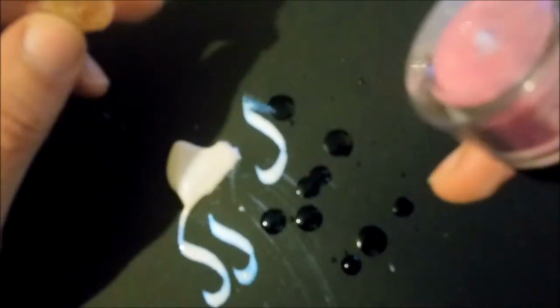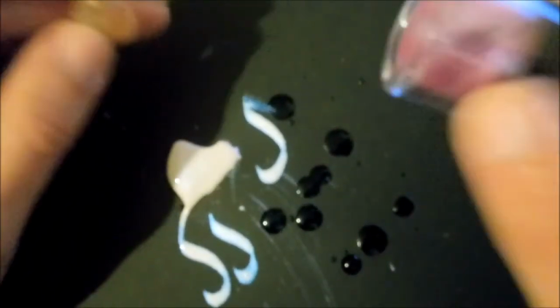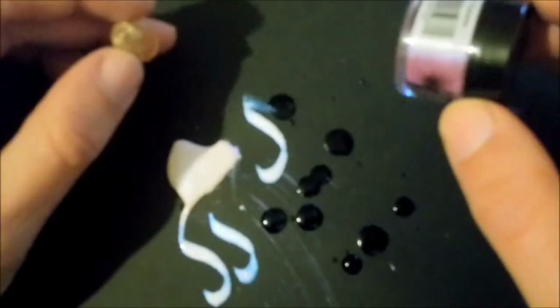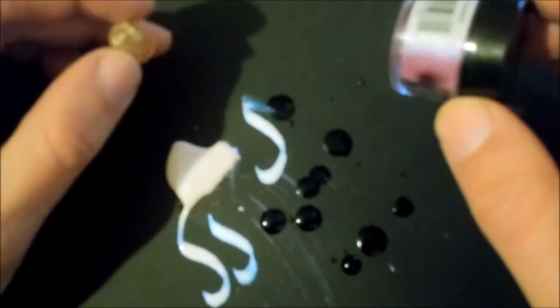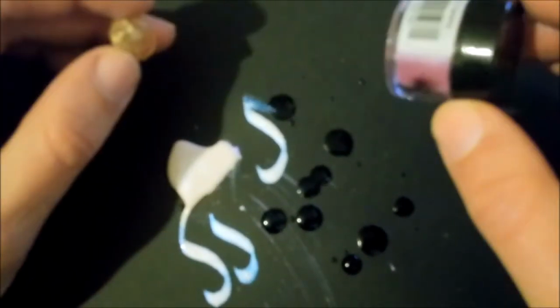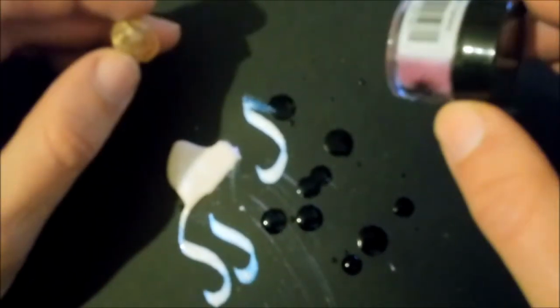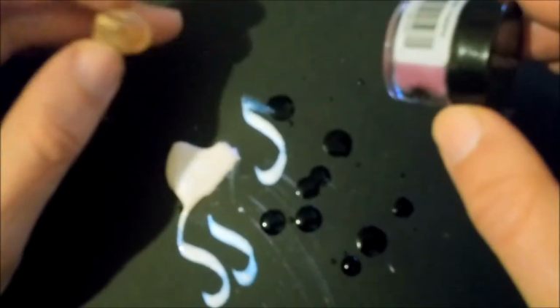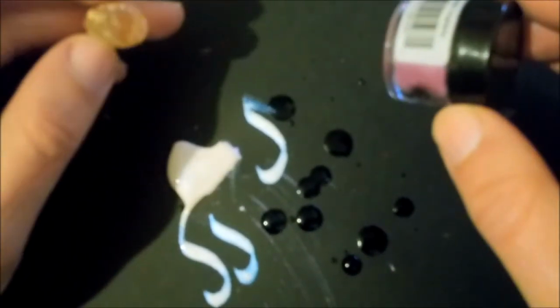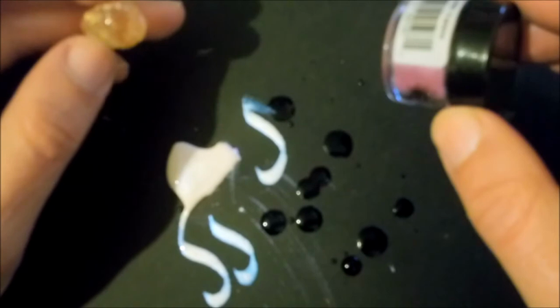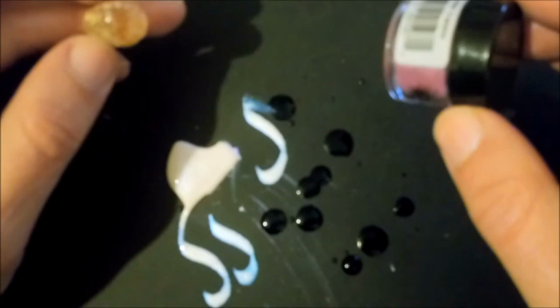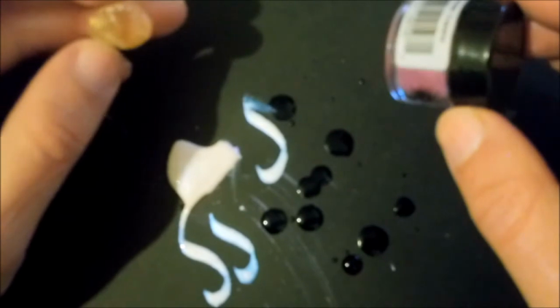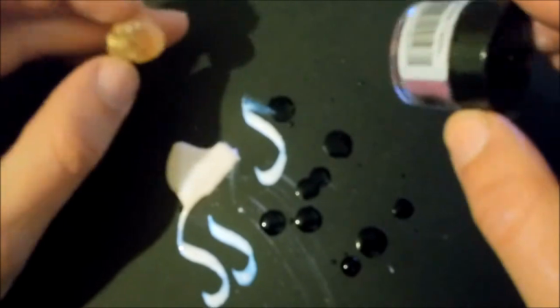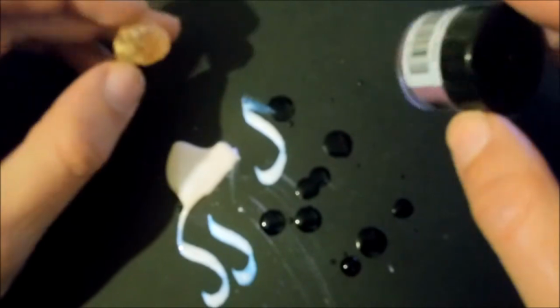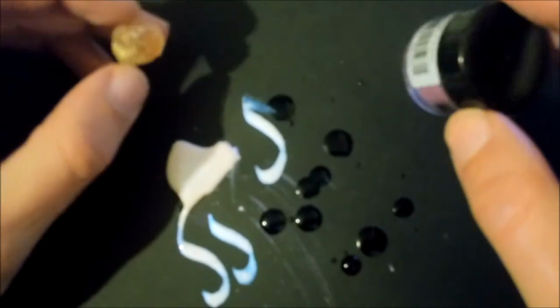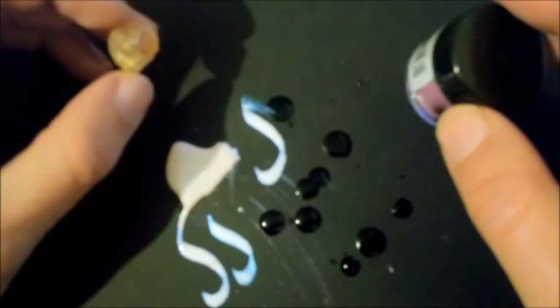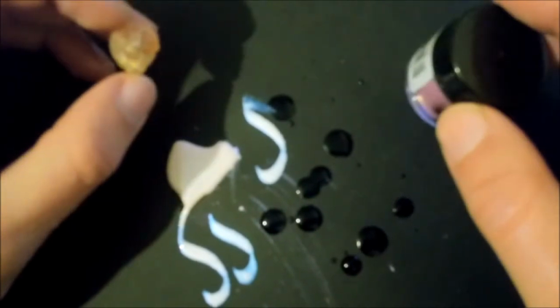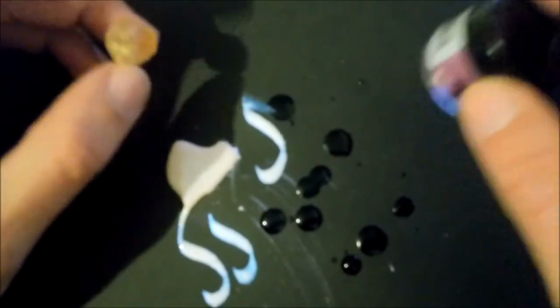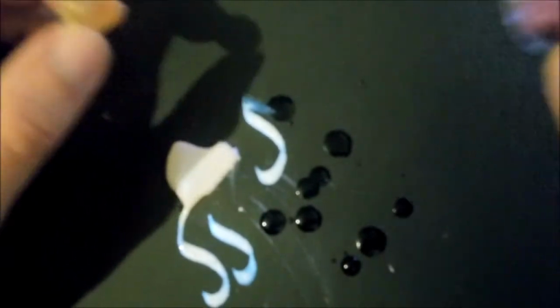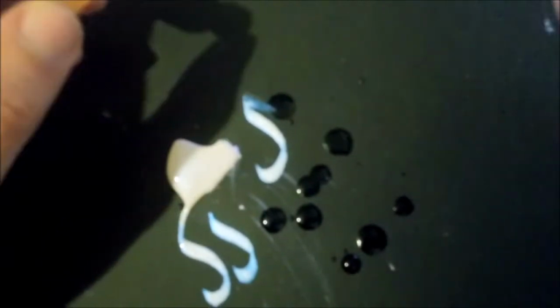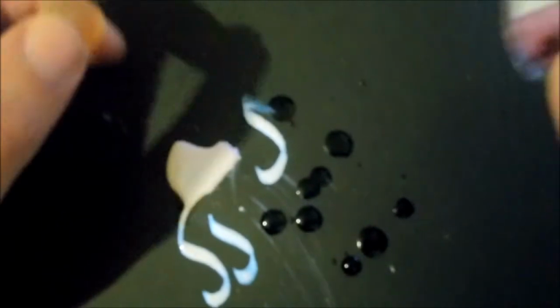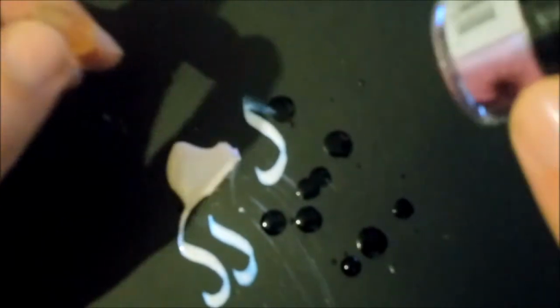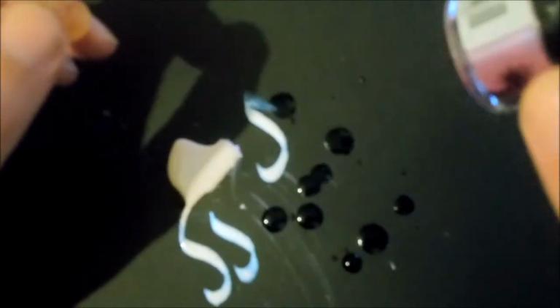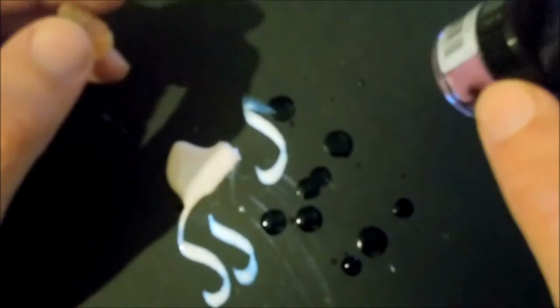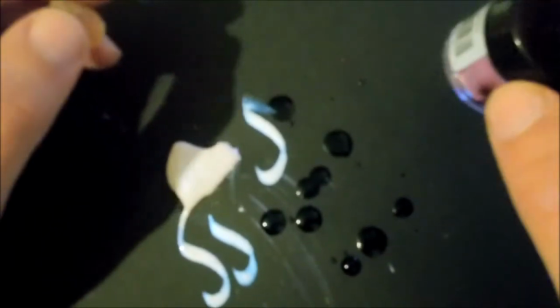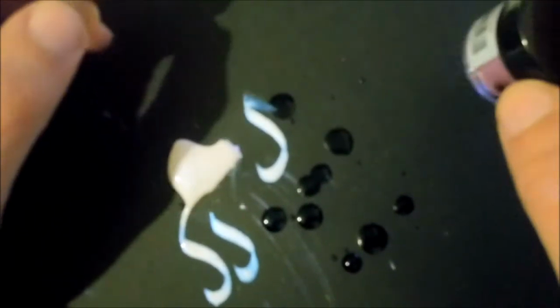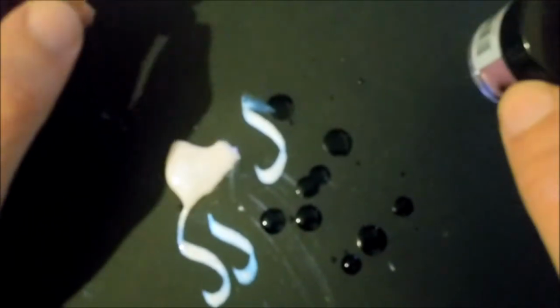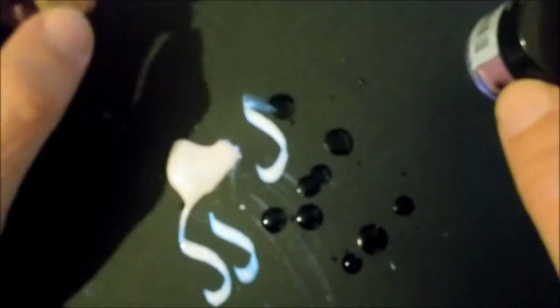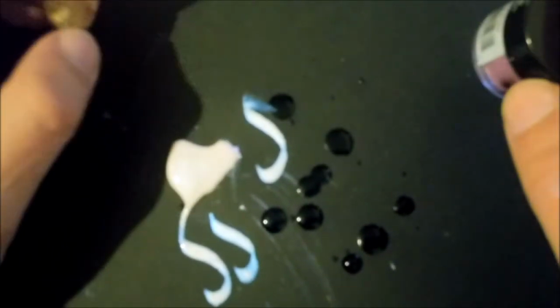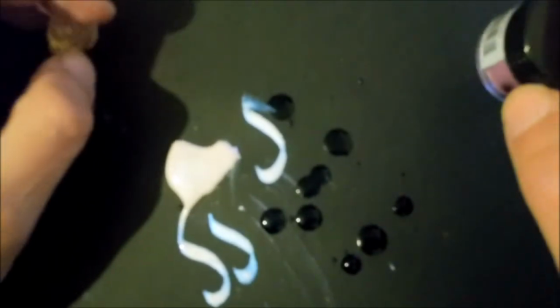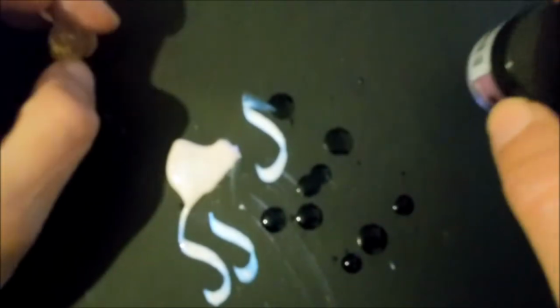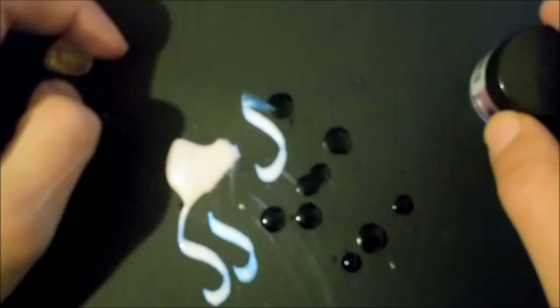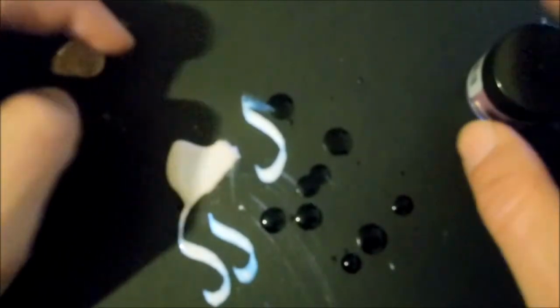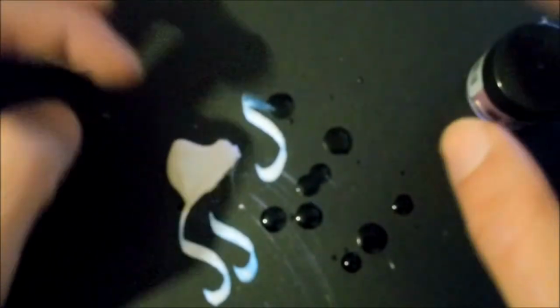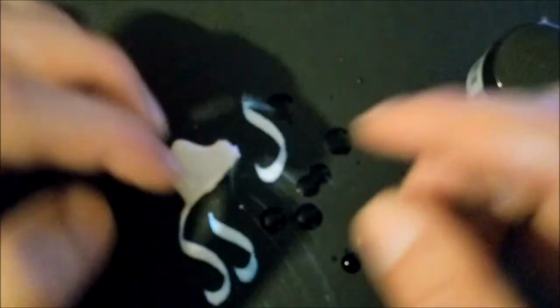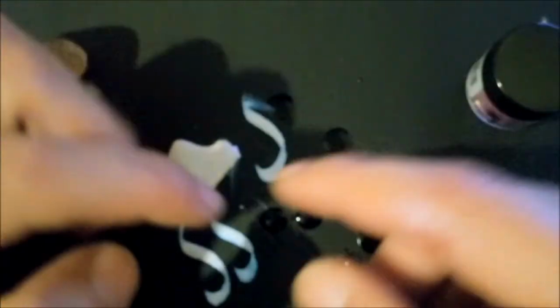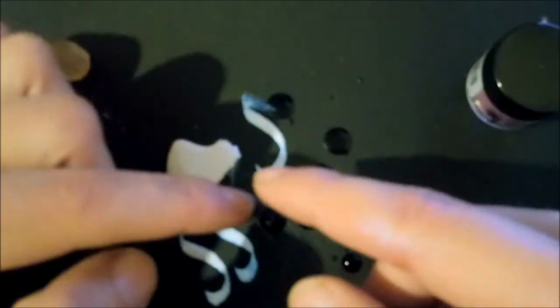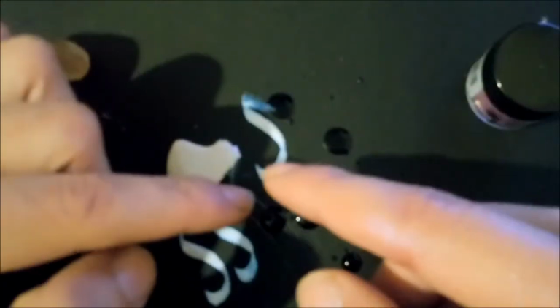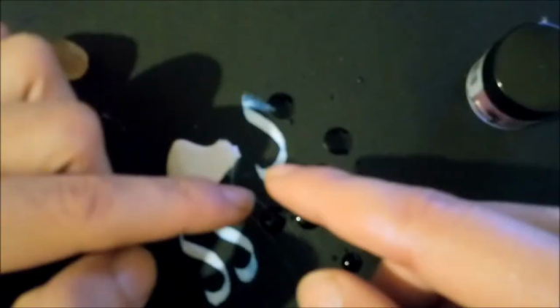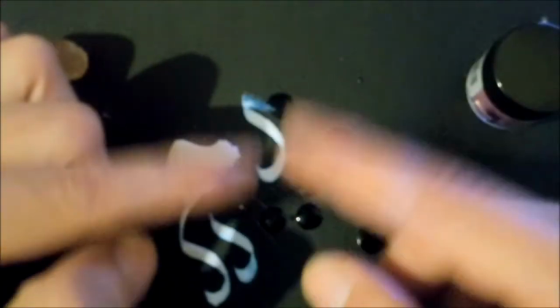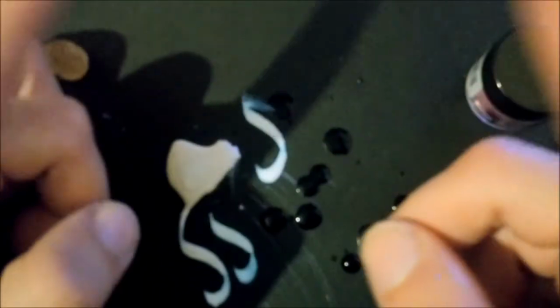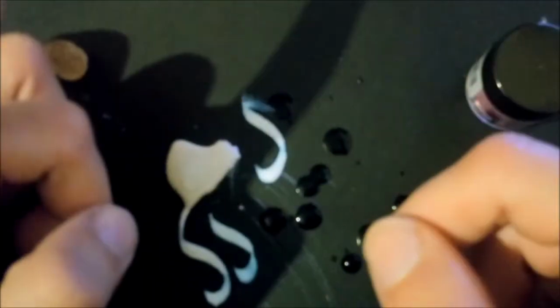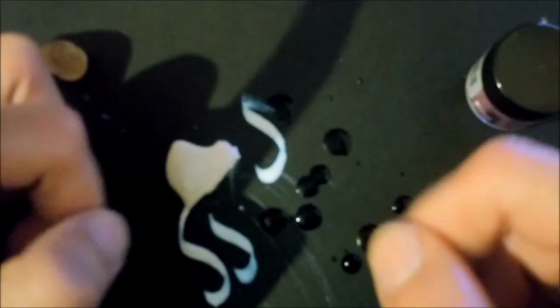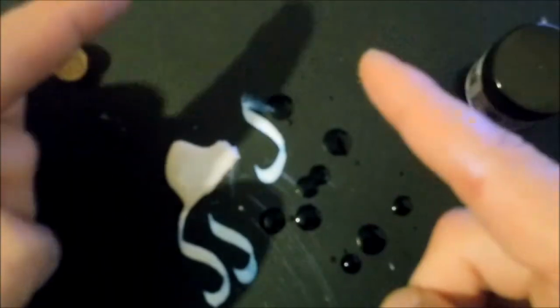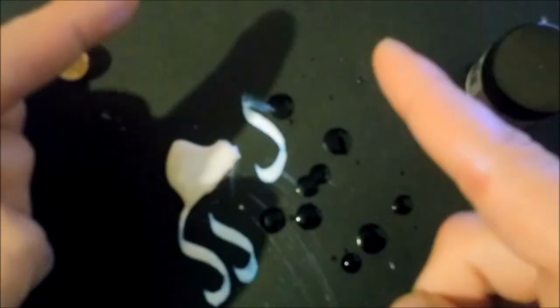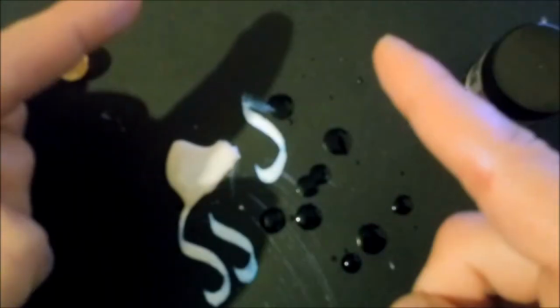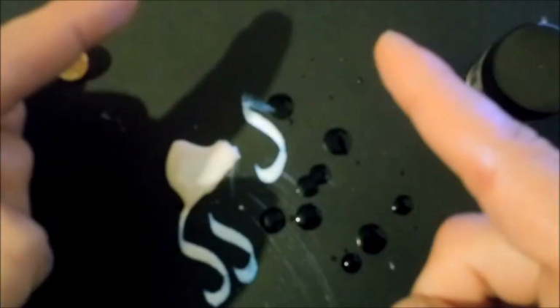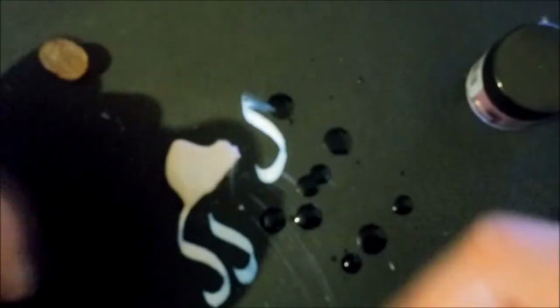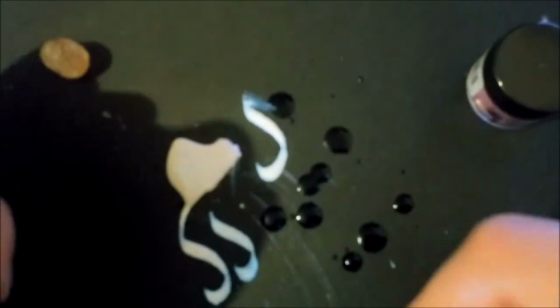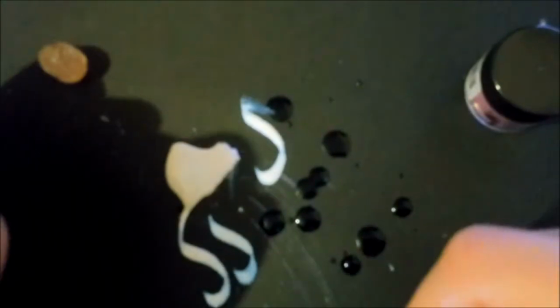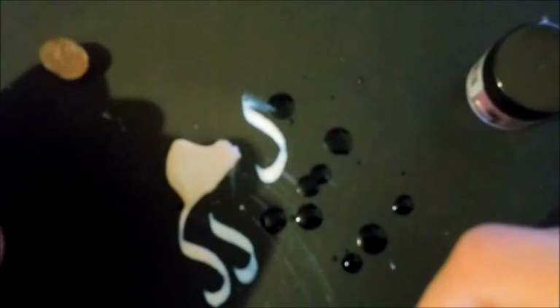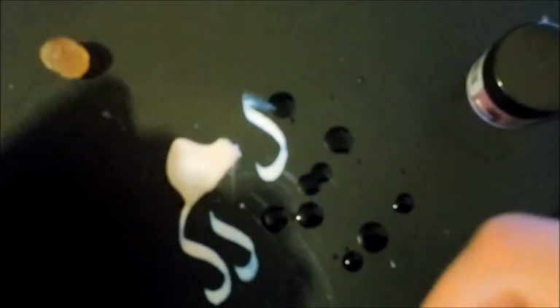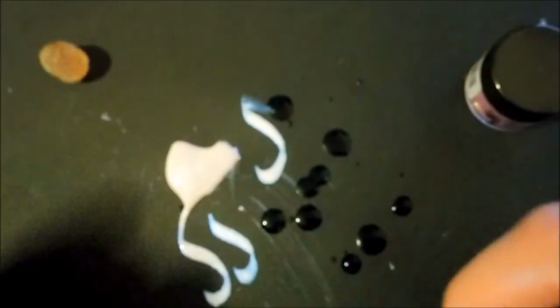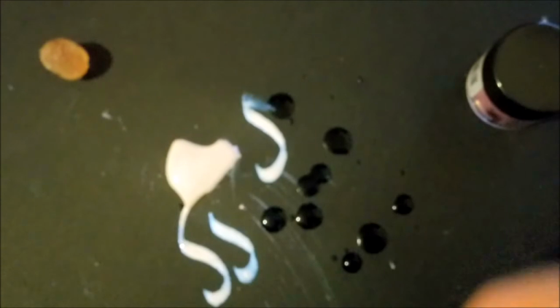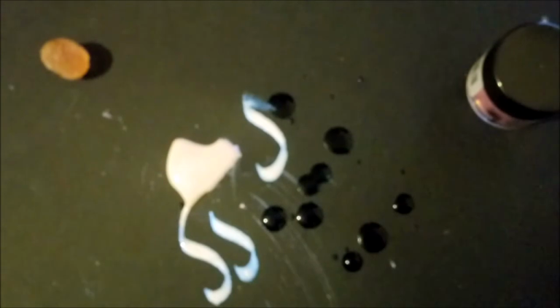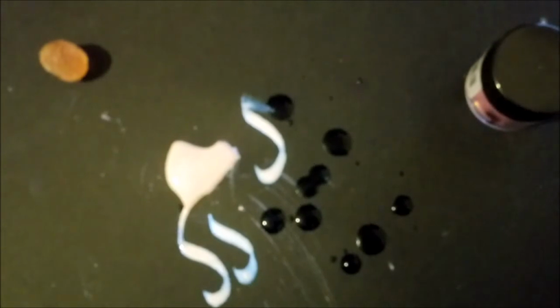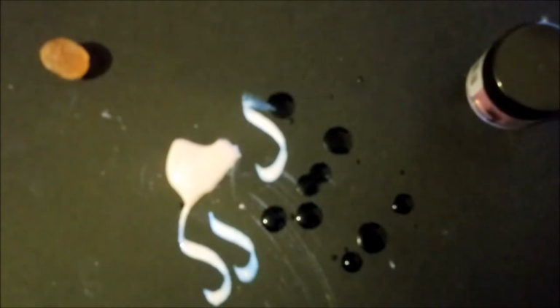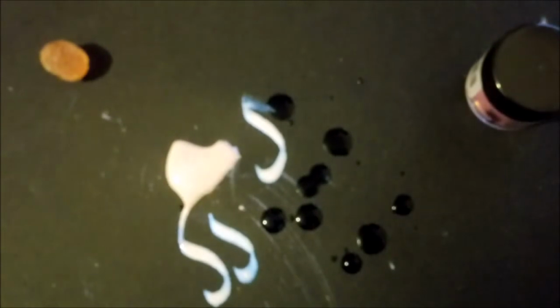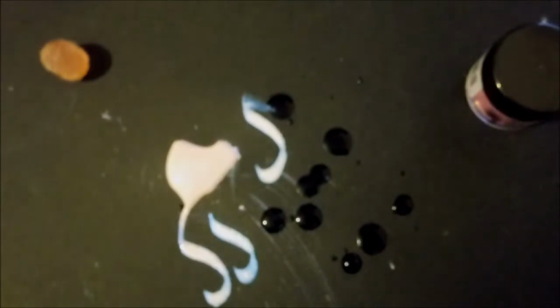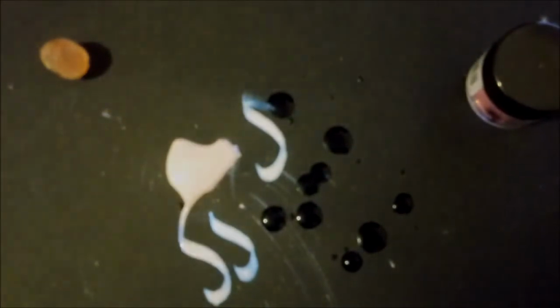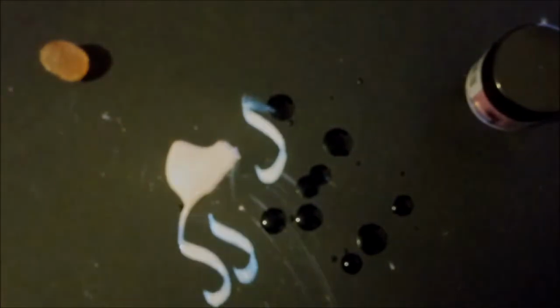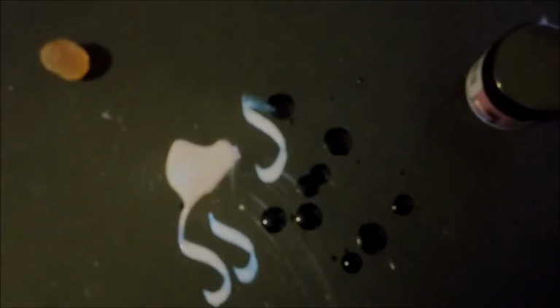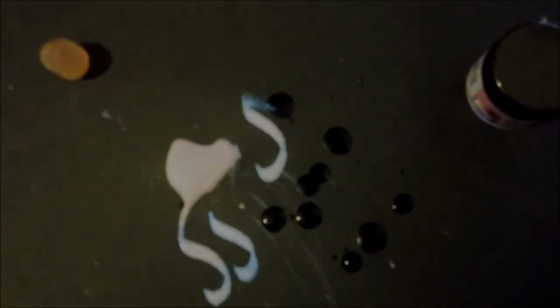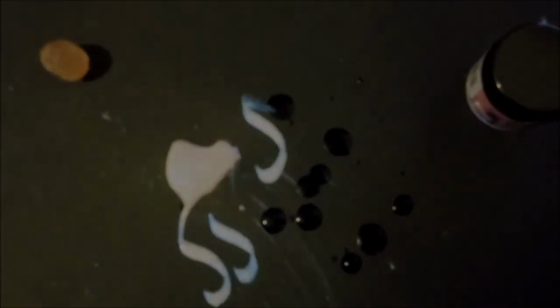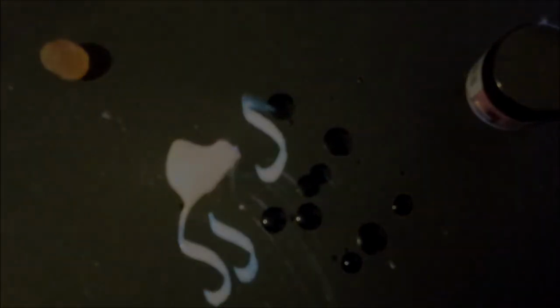I hope this video was informative. You basically get gum arabic, some mica, and some water, and this way you get yourself some metallic ink. I'll clear up this mess and see you in the next one. Goodbye, have a lovely day.